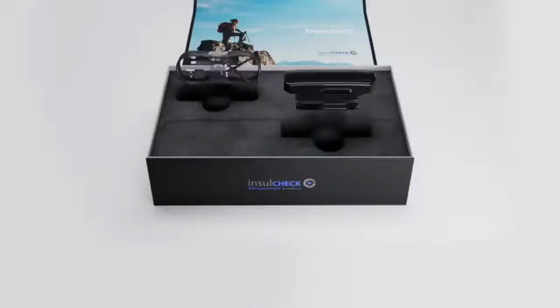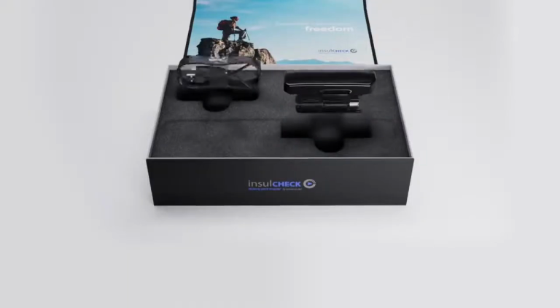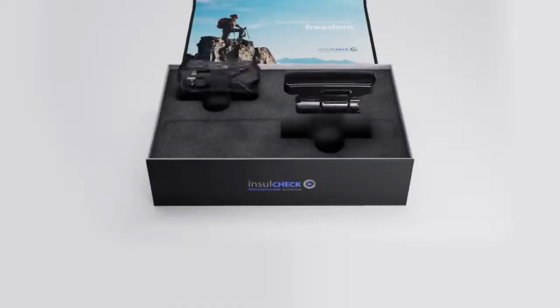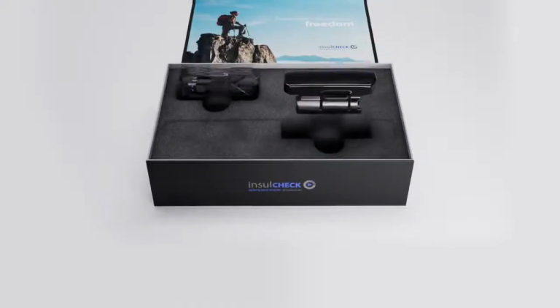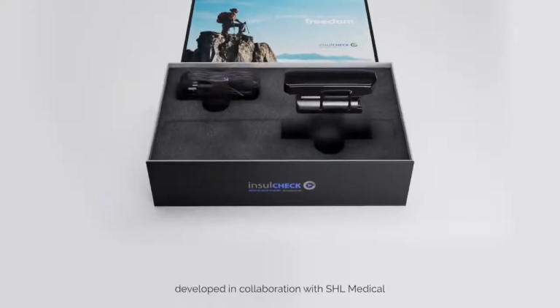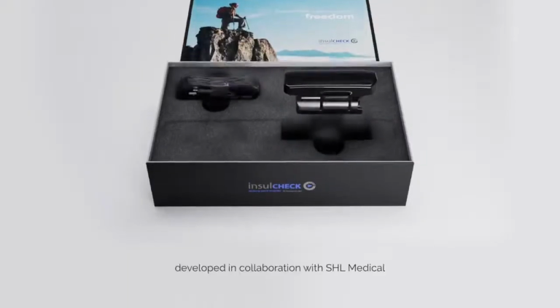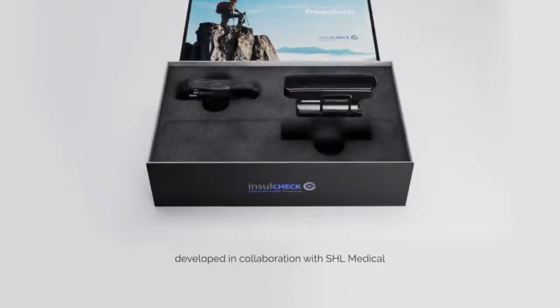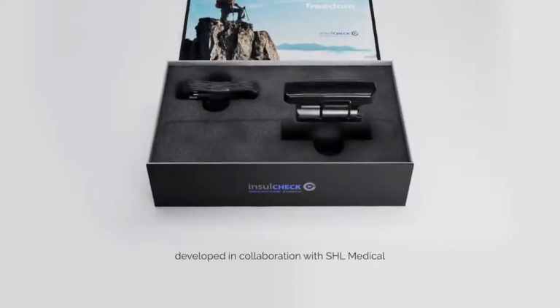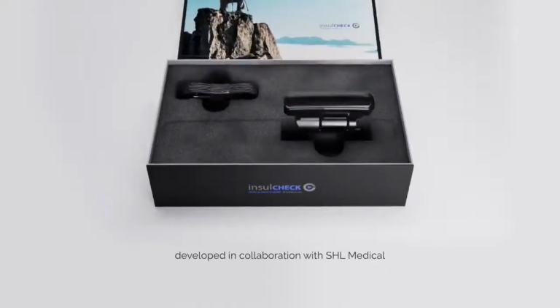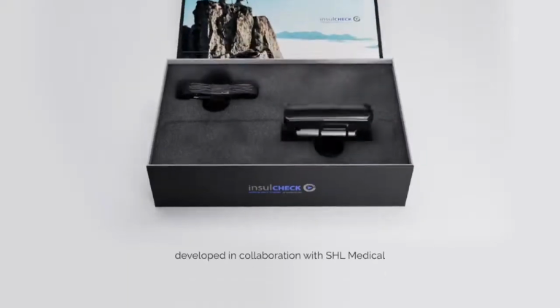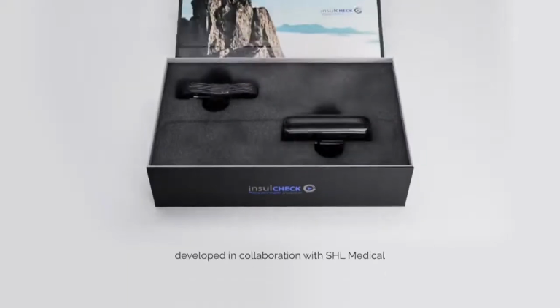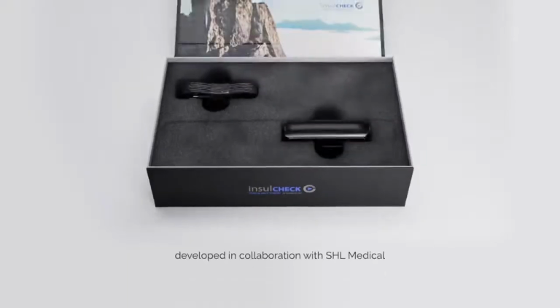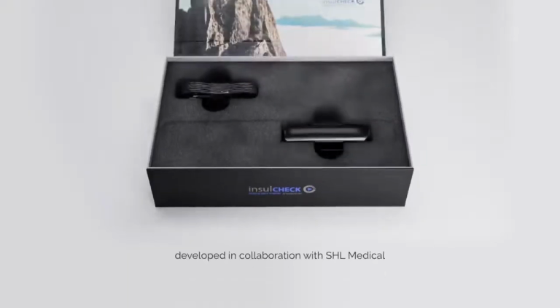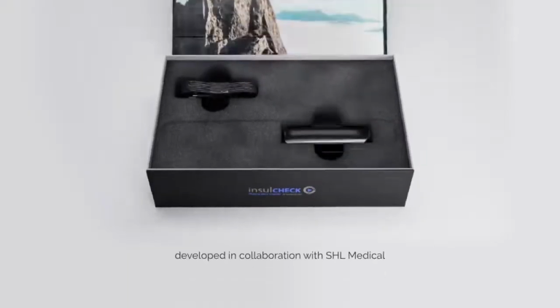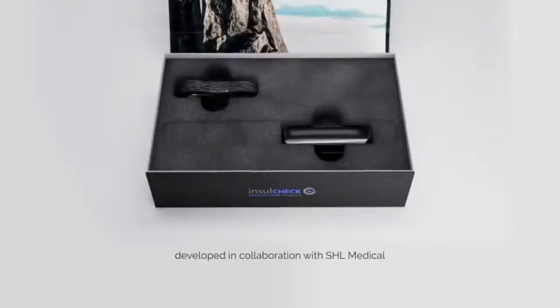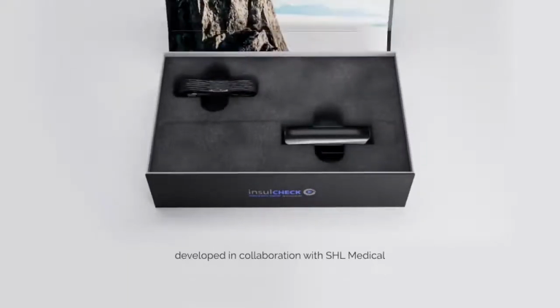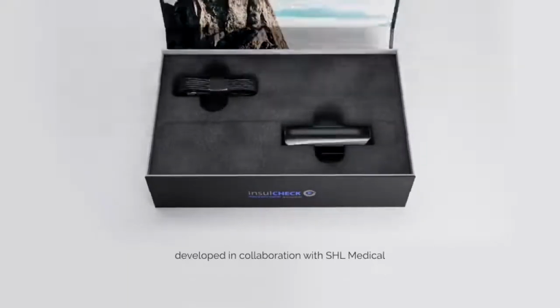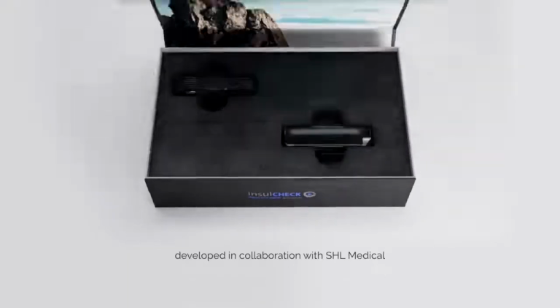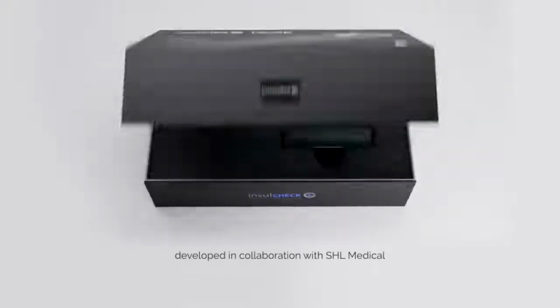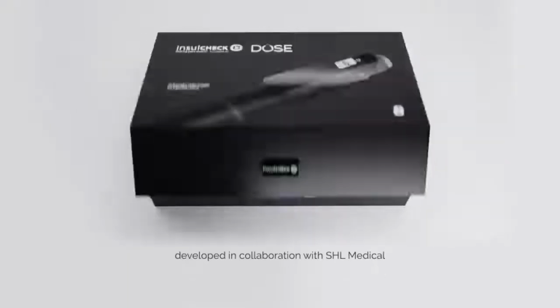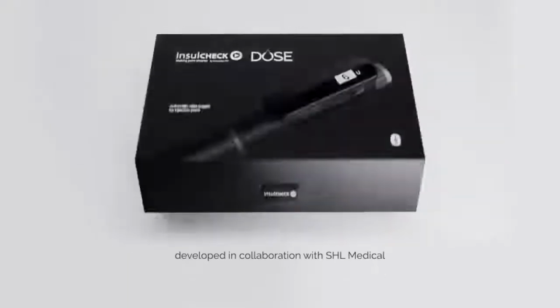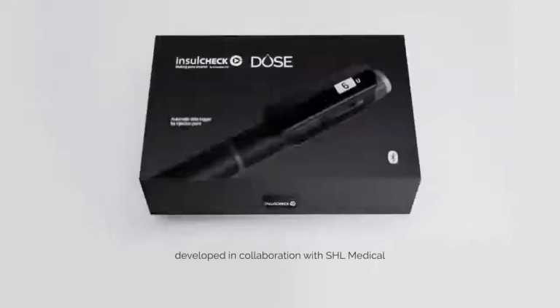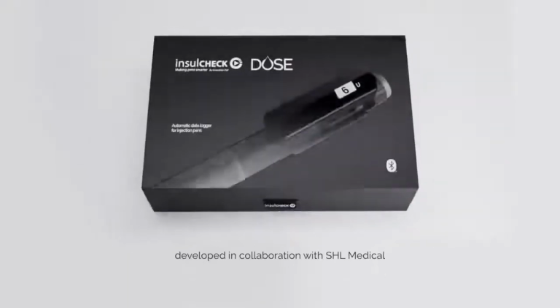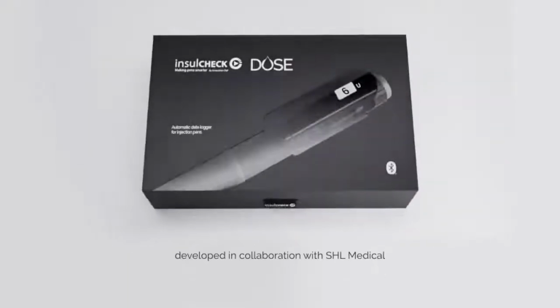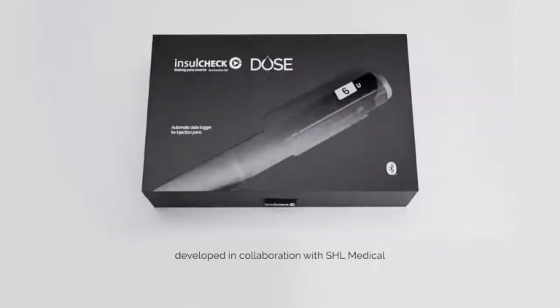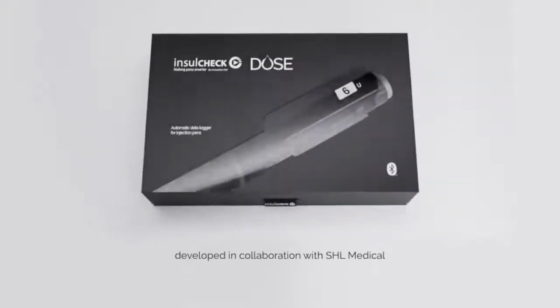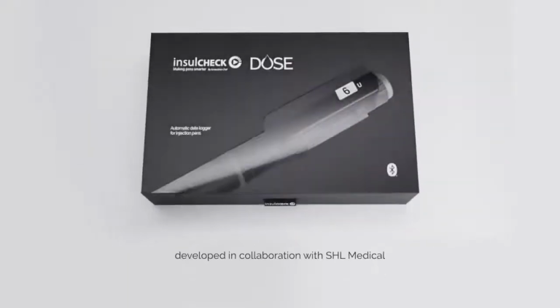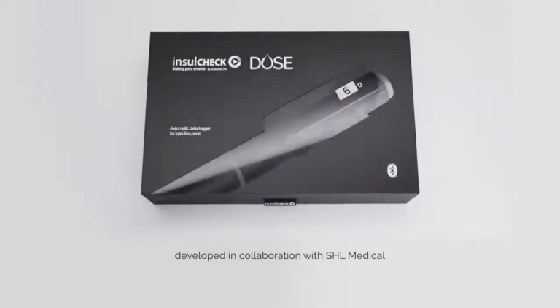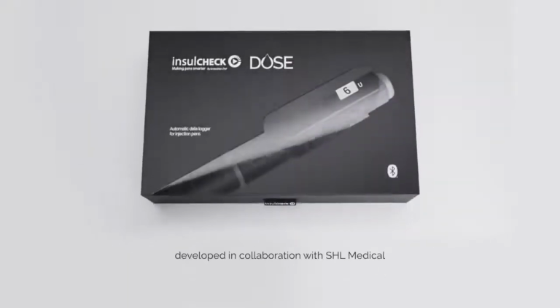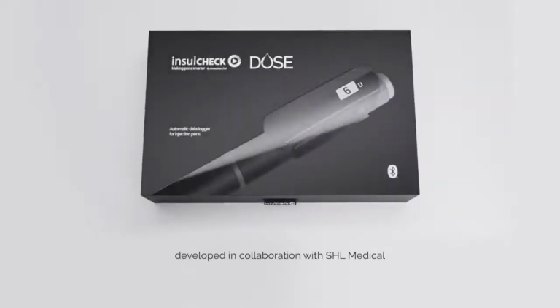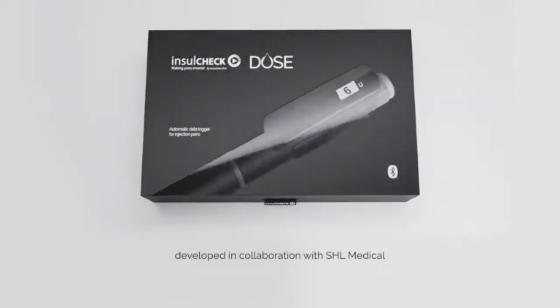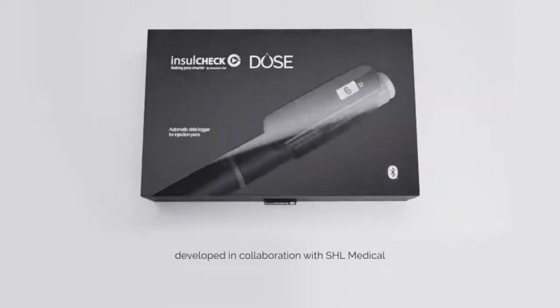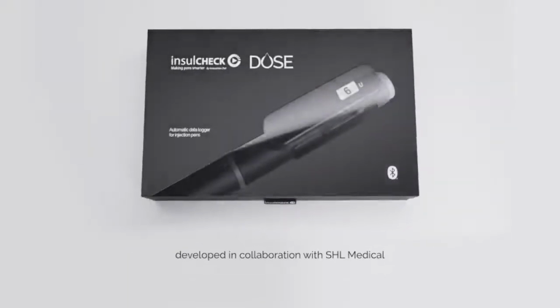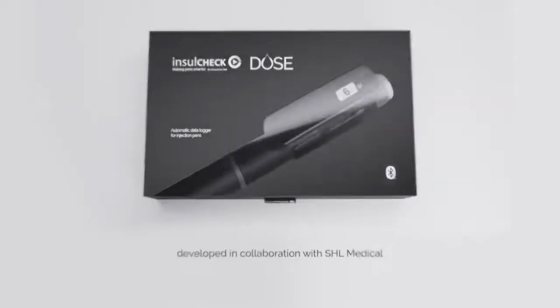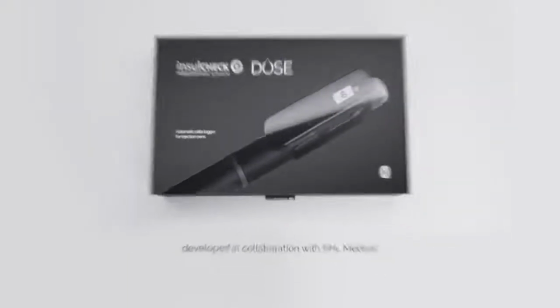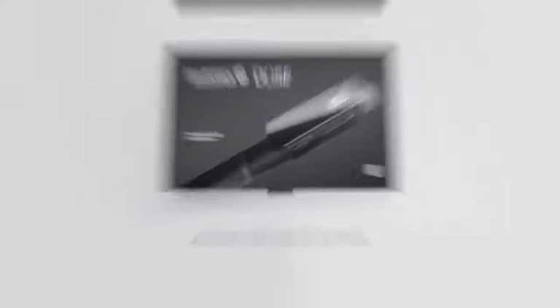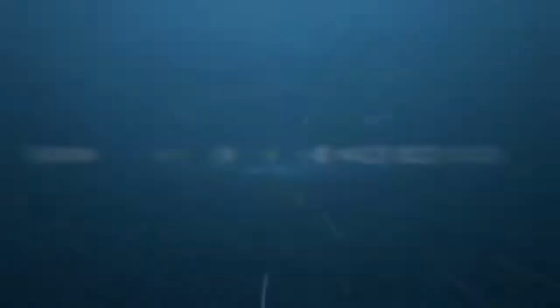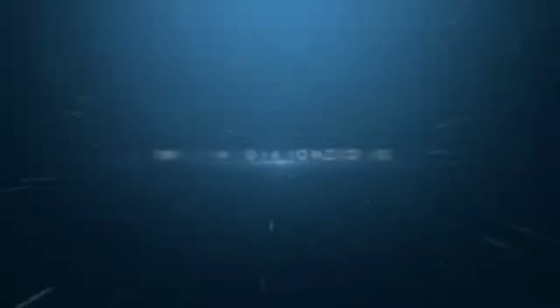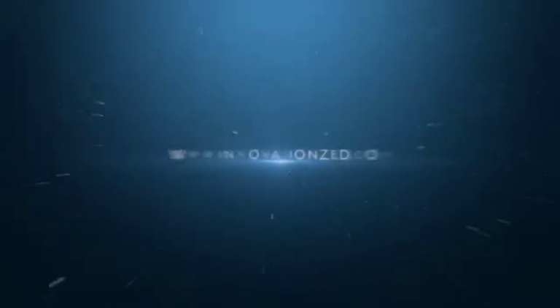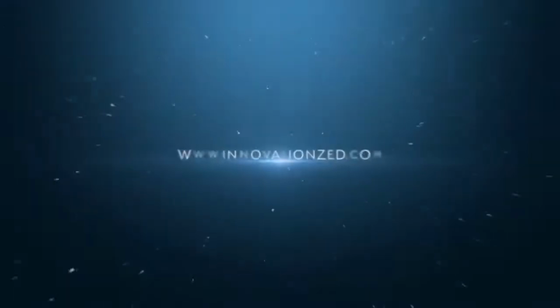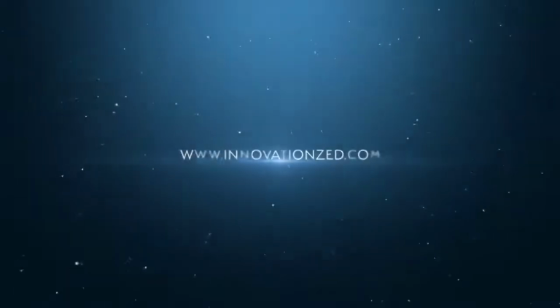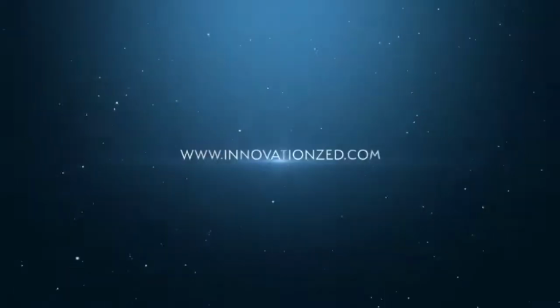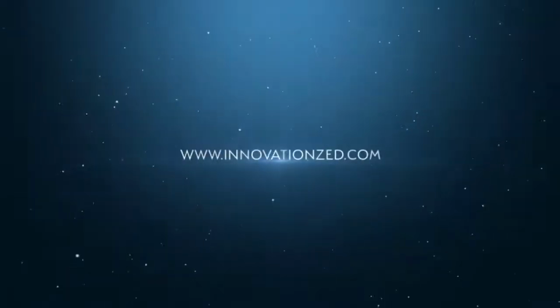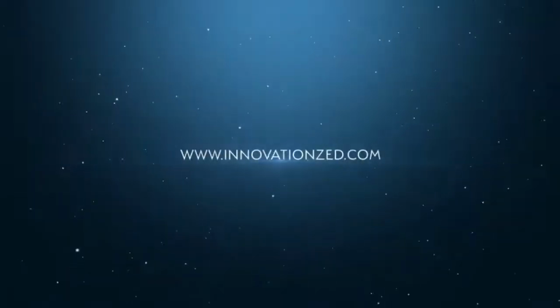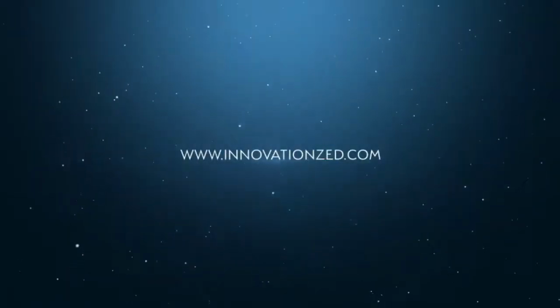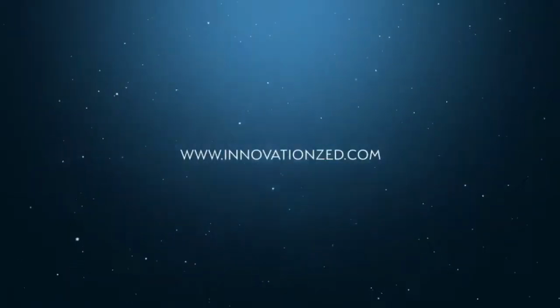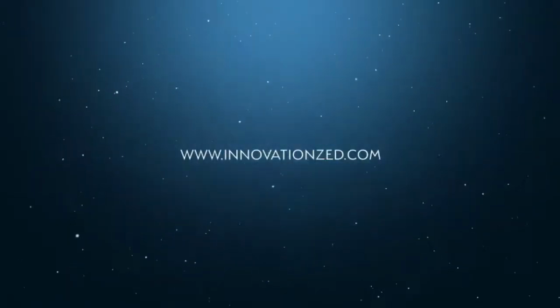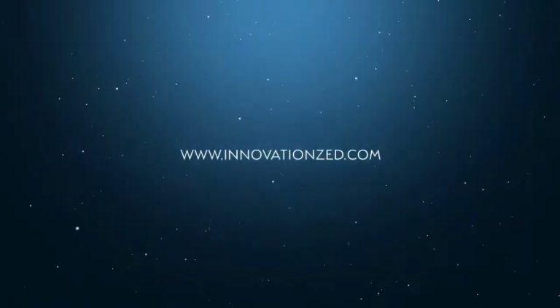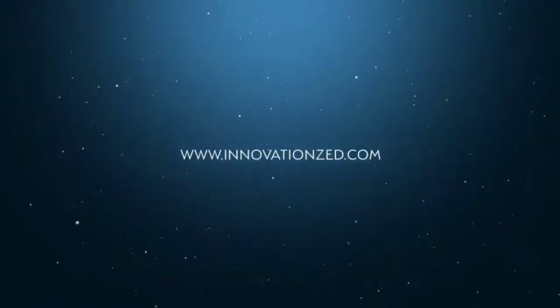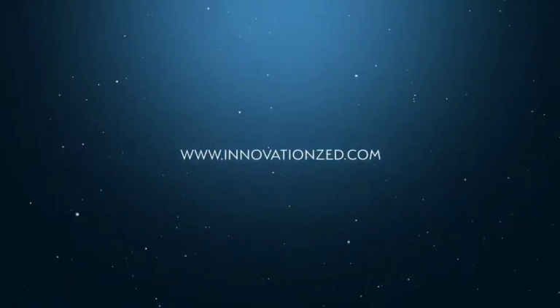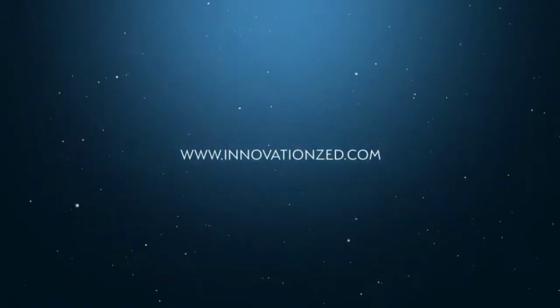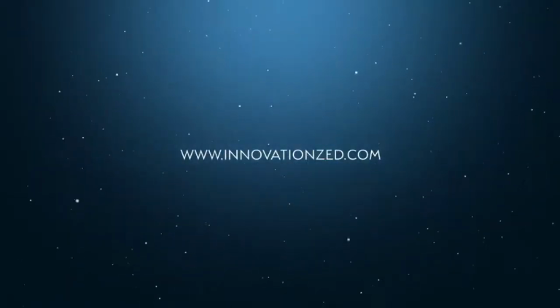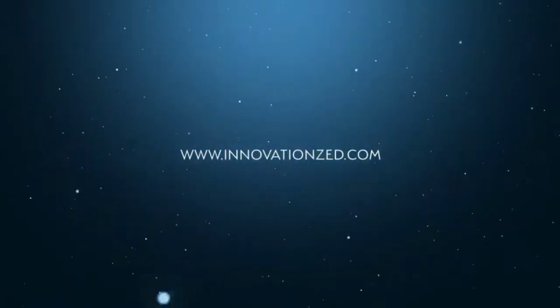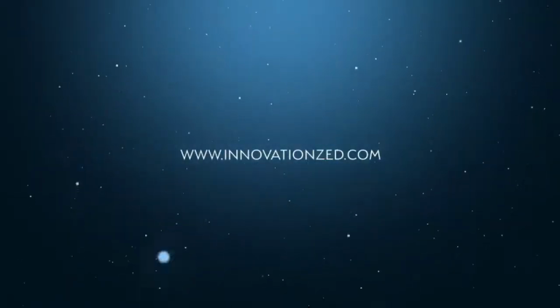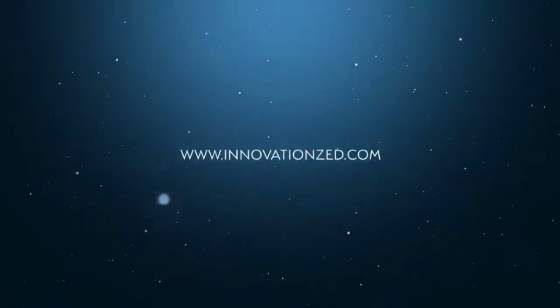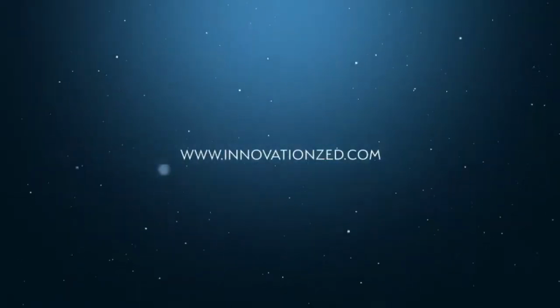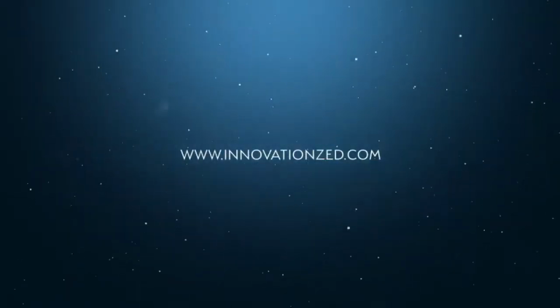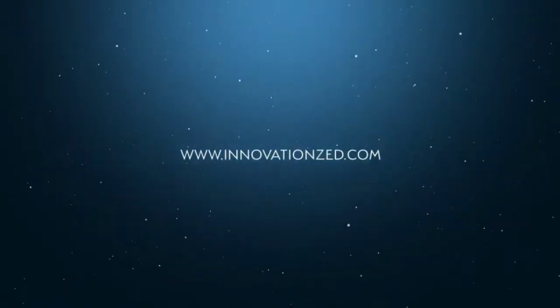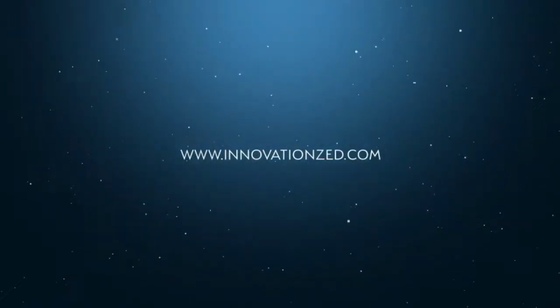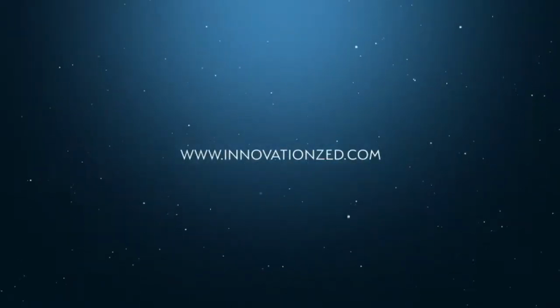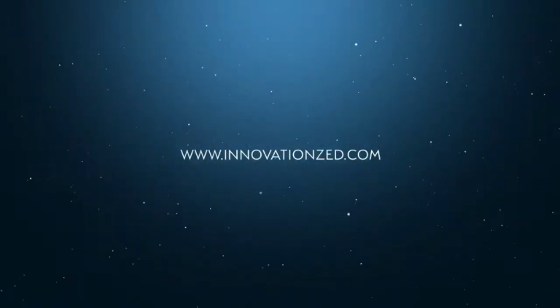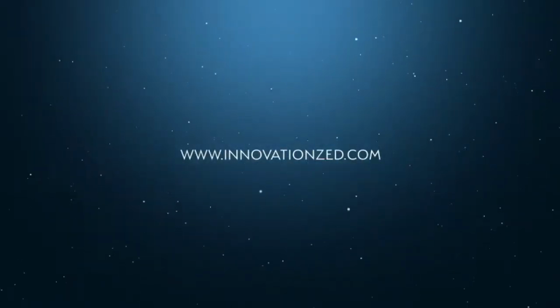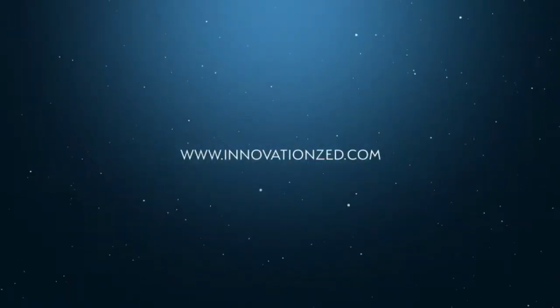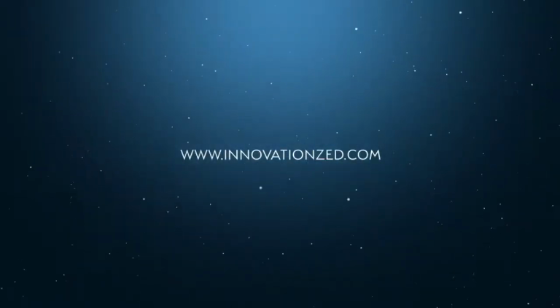Developed in collaboration with SHL Medical. Contact us now to learn more.